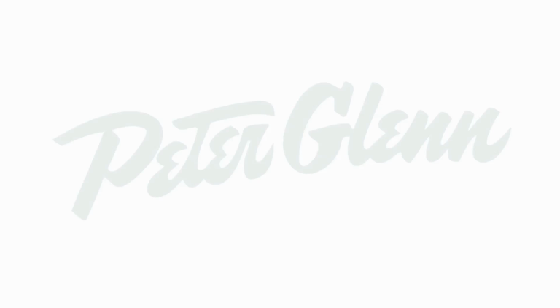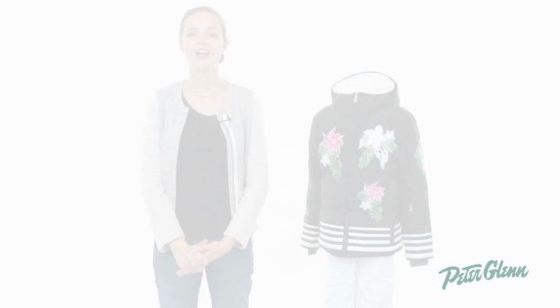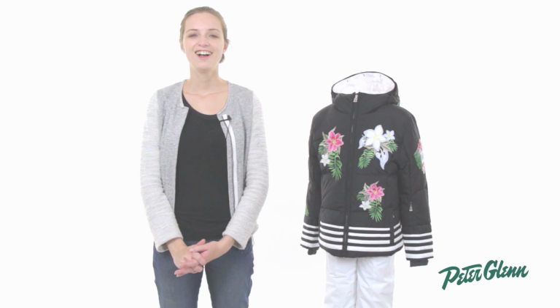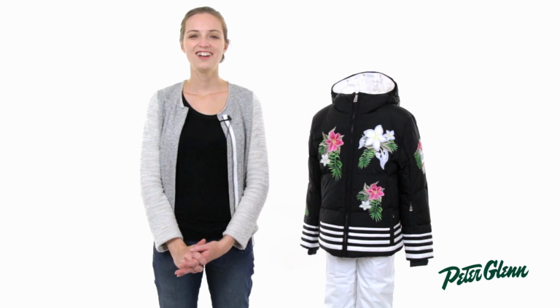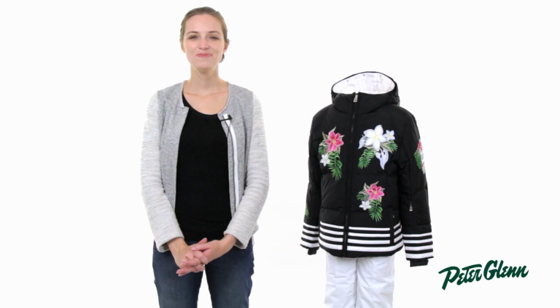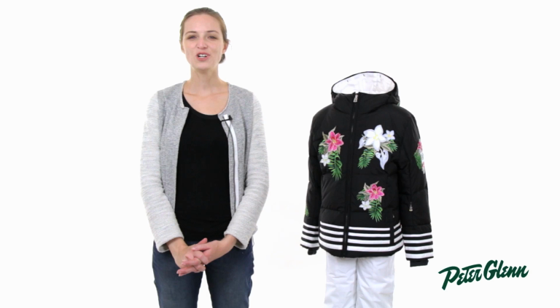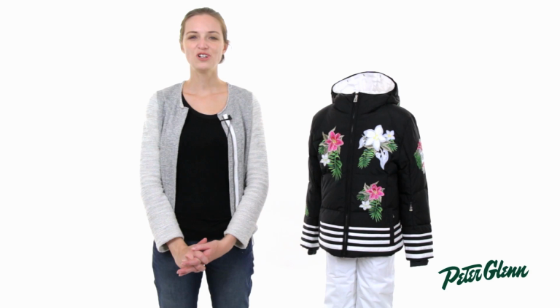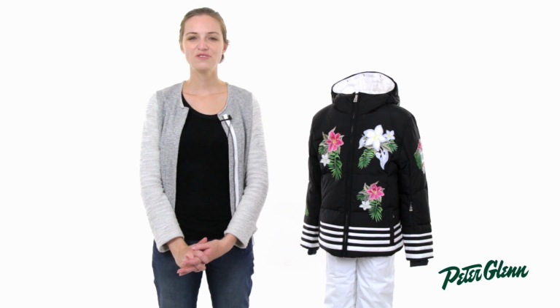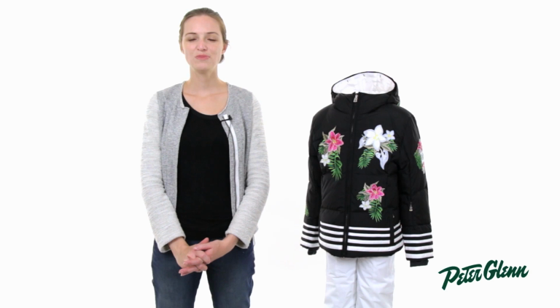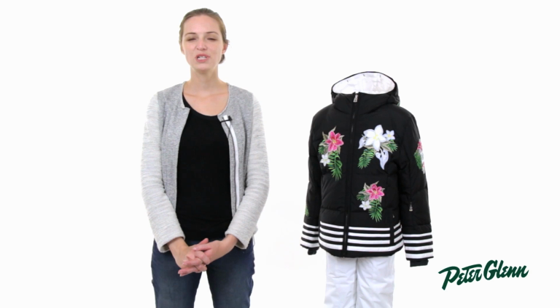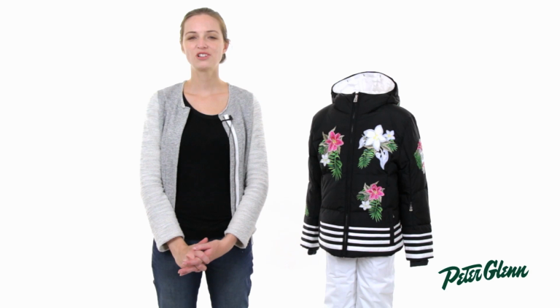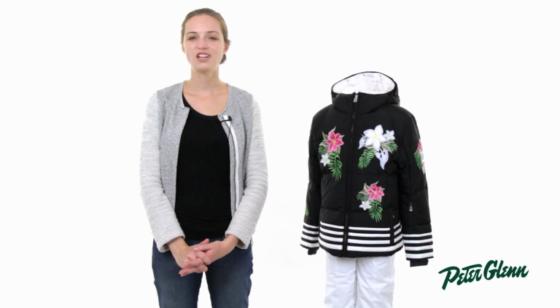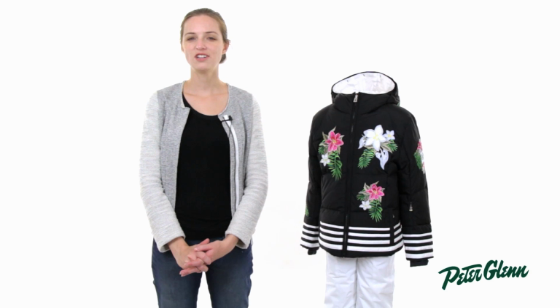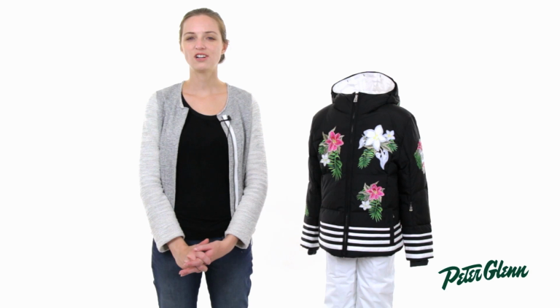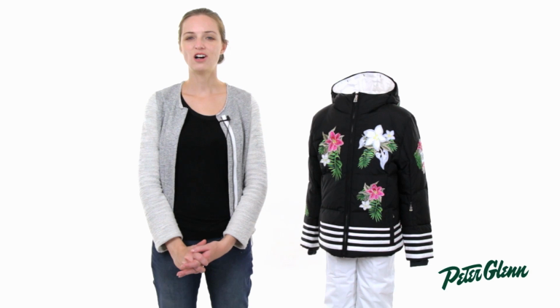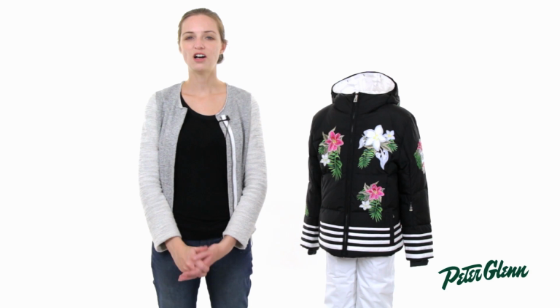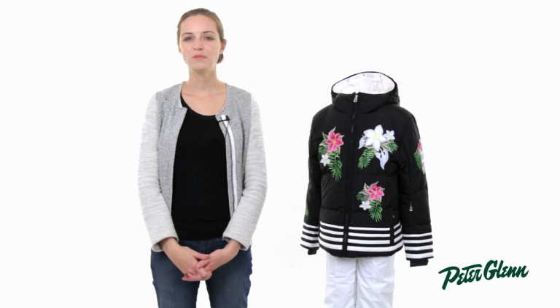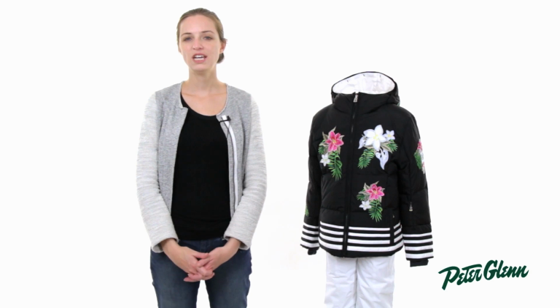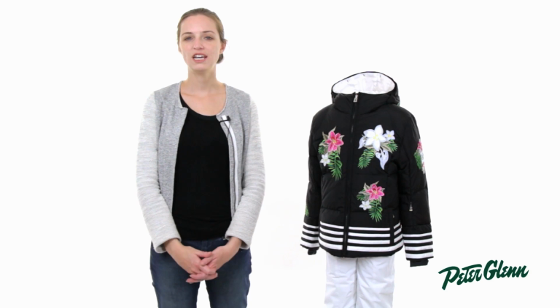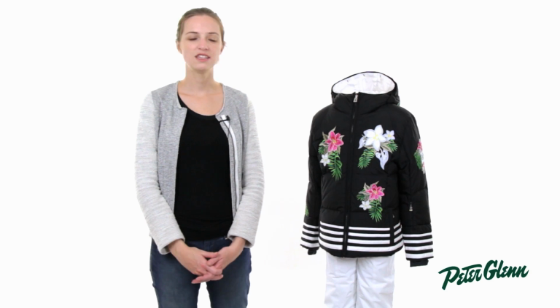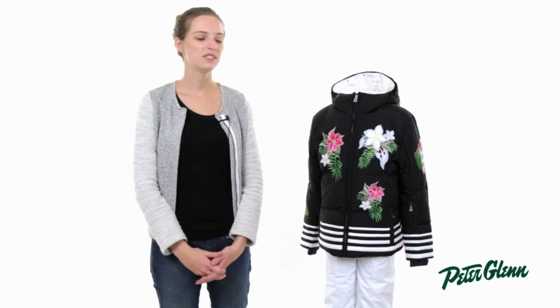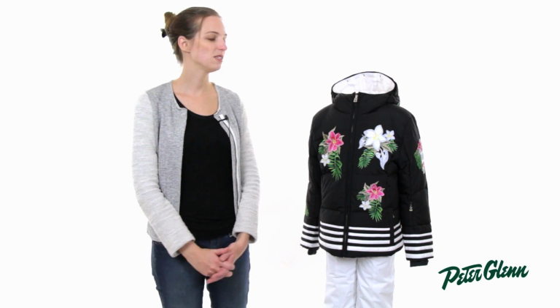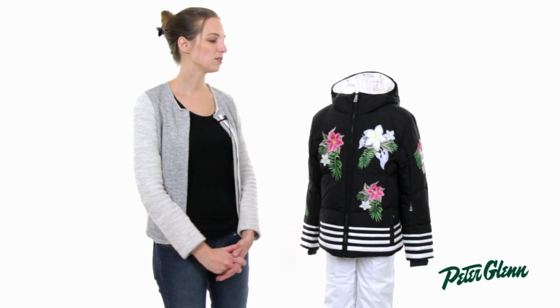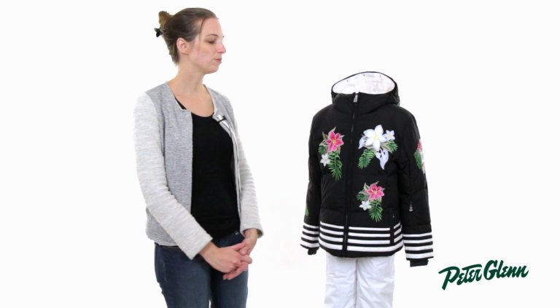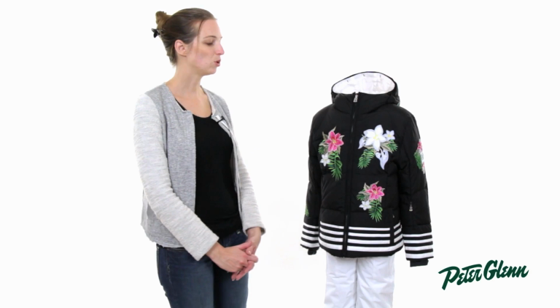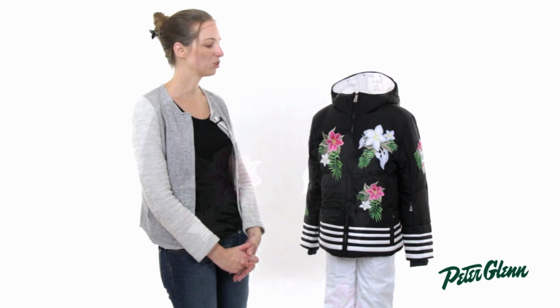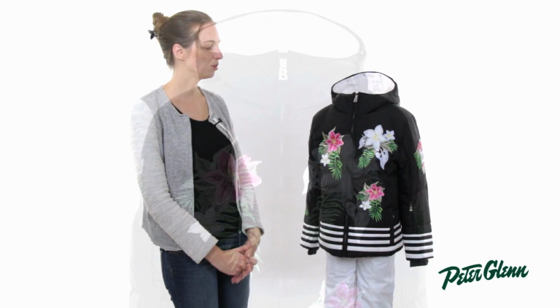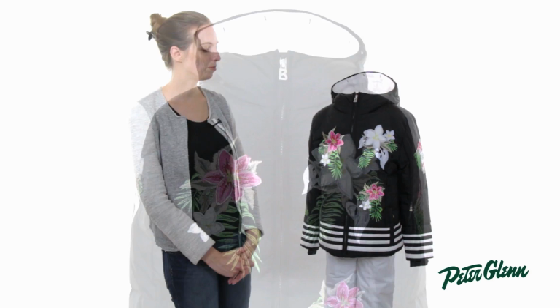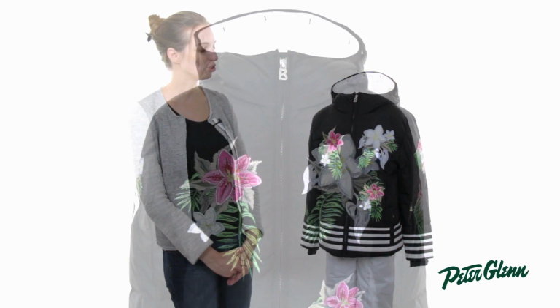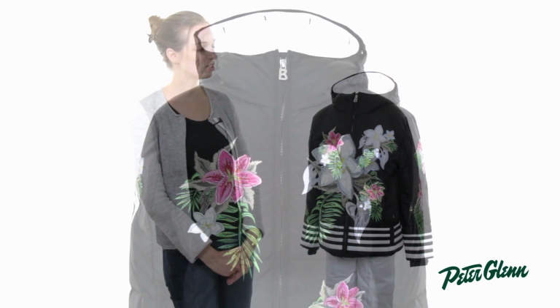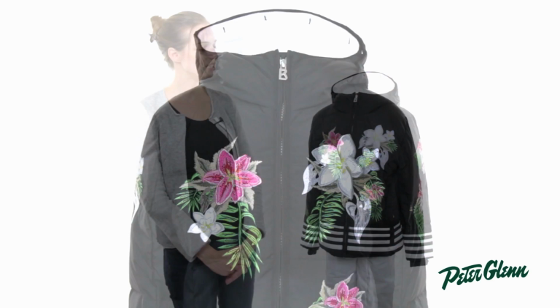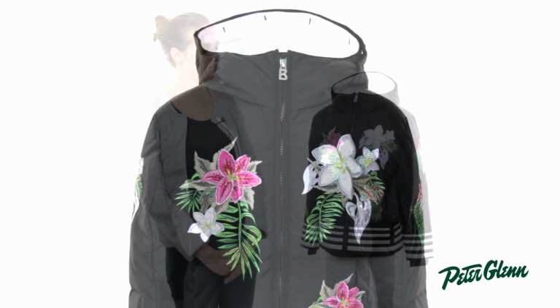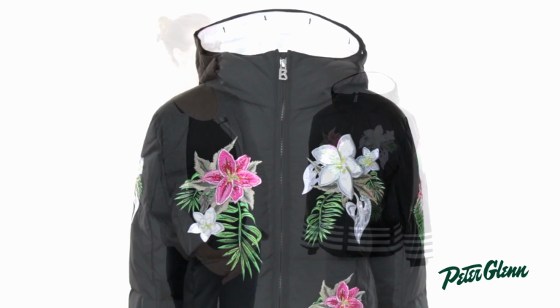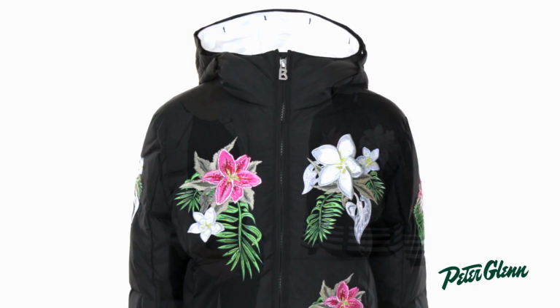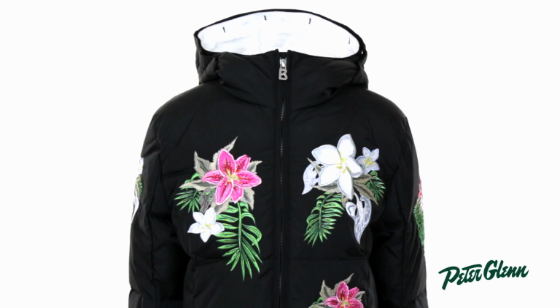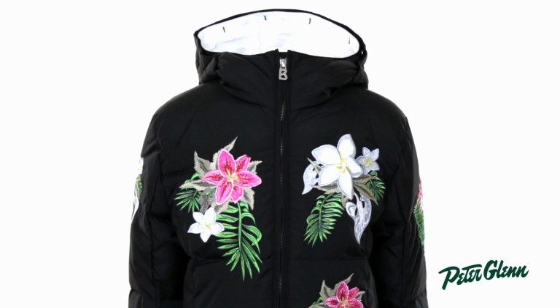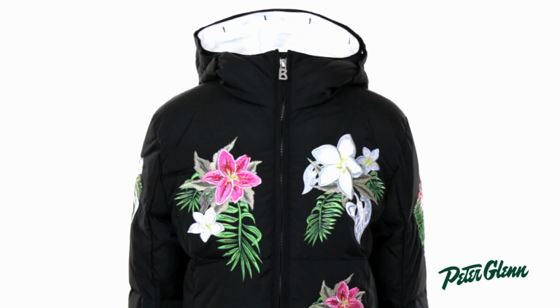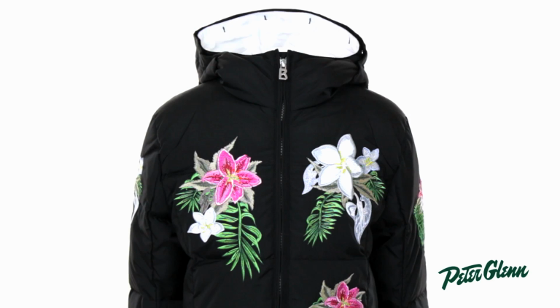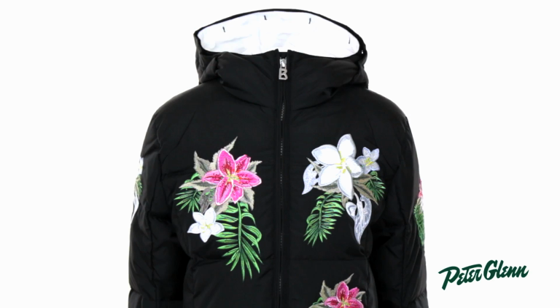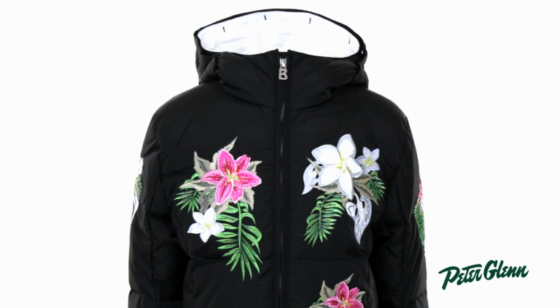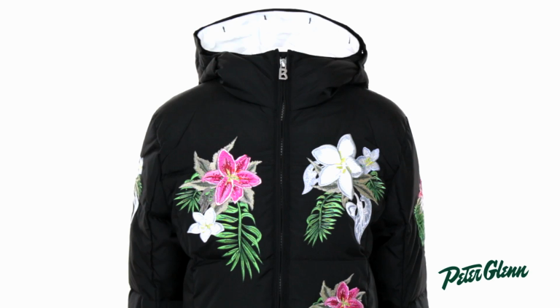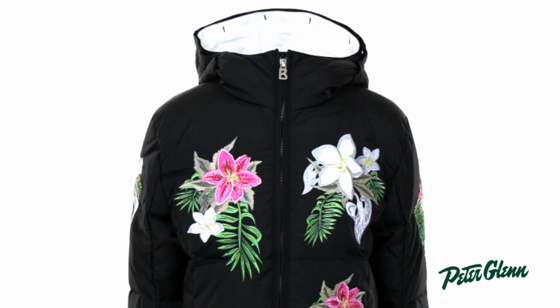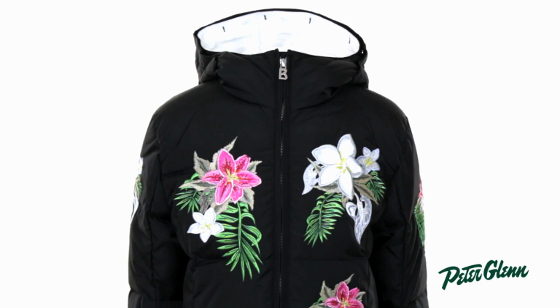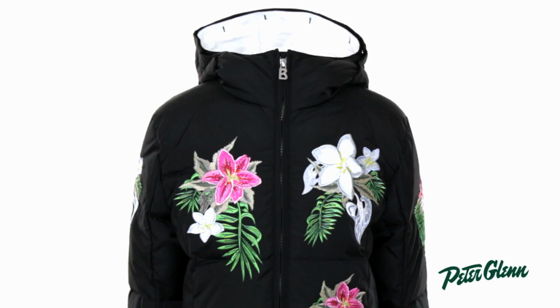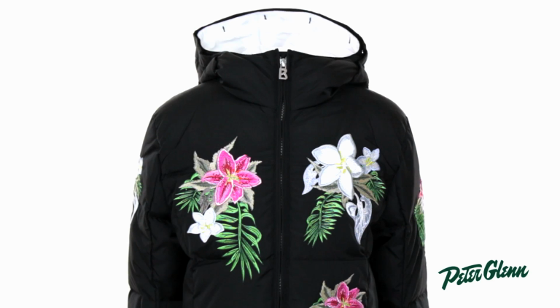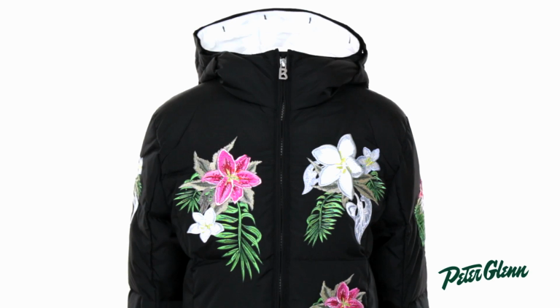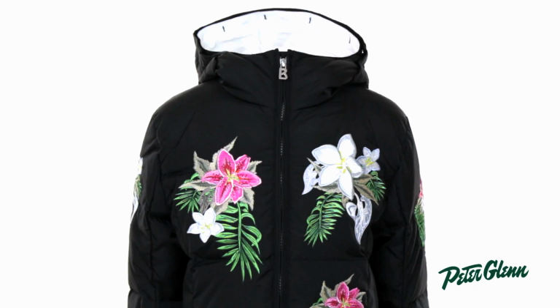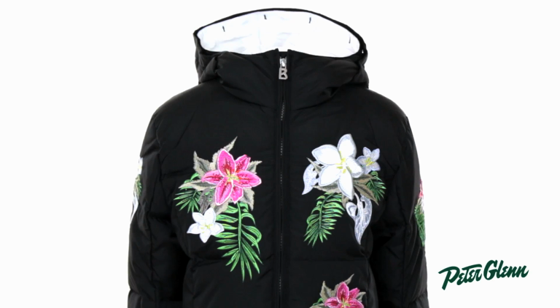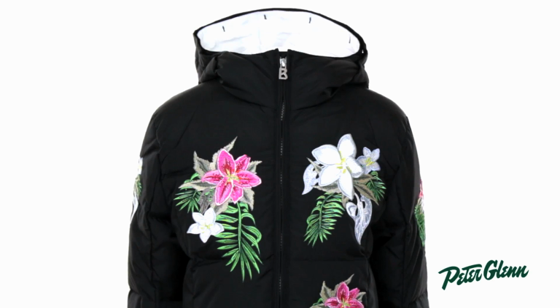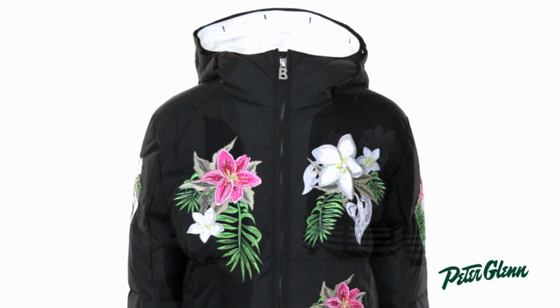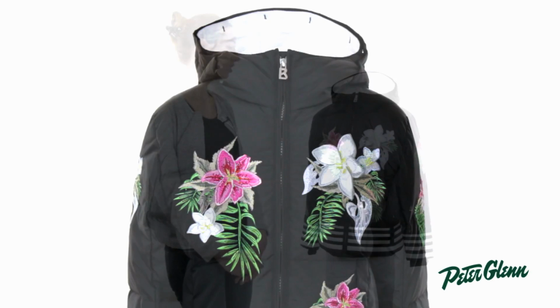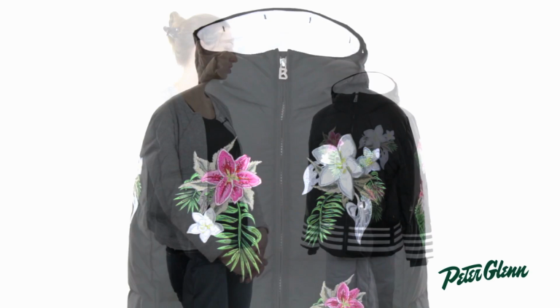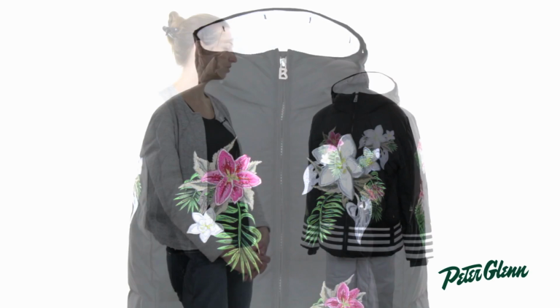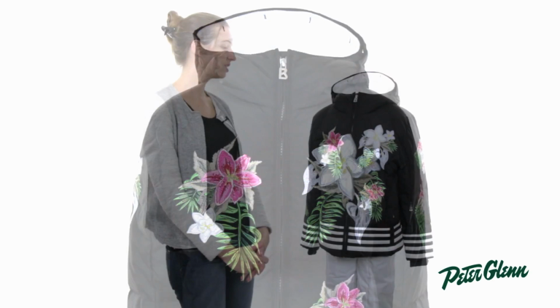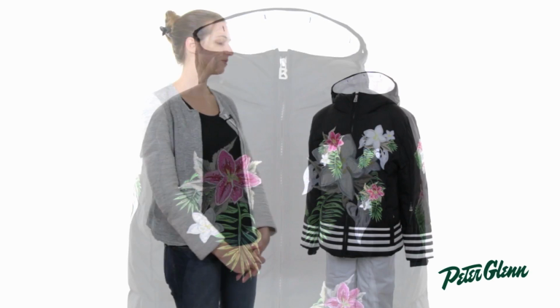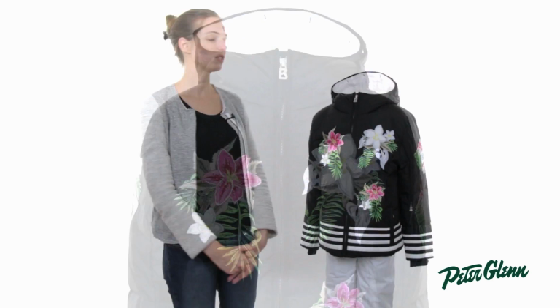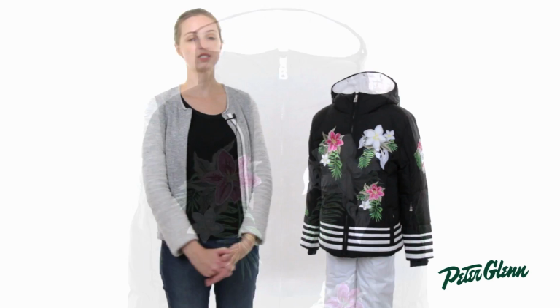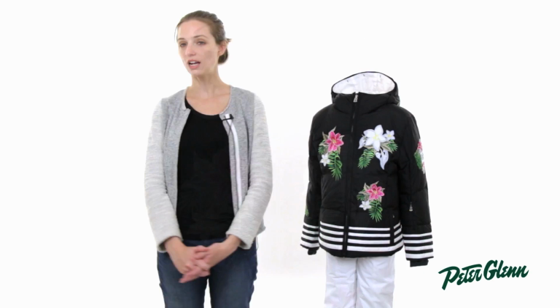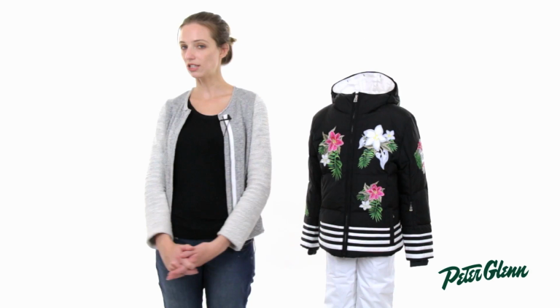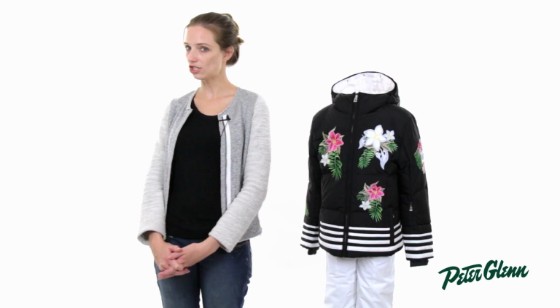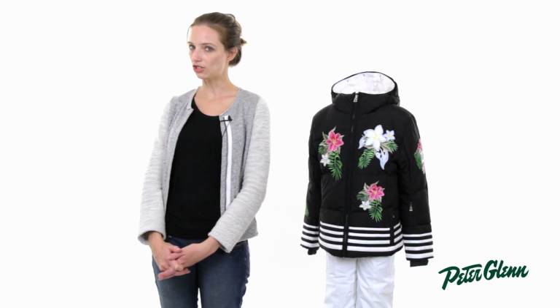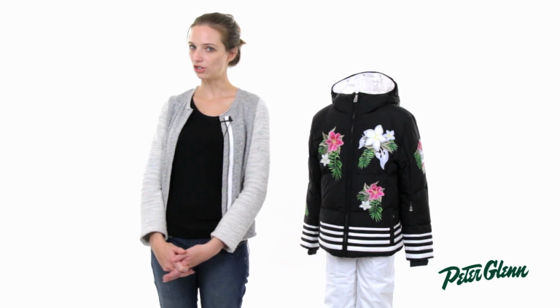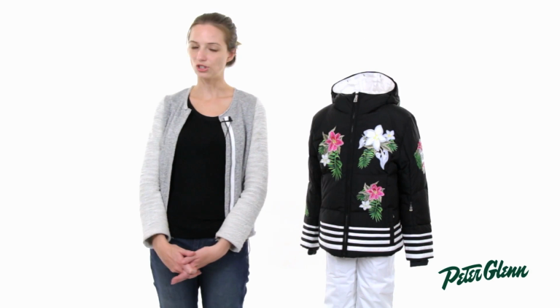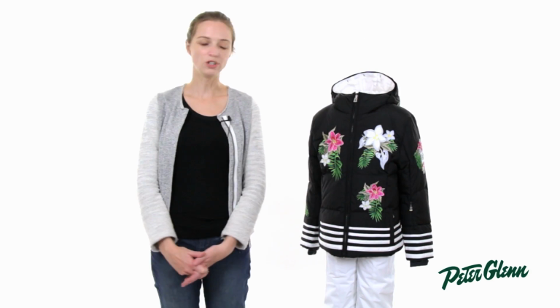Hi, I'm Laura from PeterGlenn.com and this is the Bogner Burgundy Jacket for girls. This is a great choice for the stylish little girl.